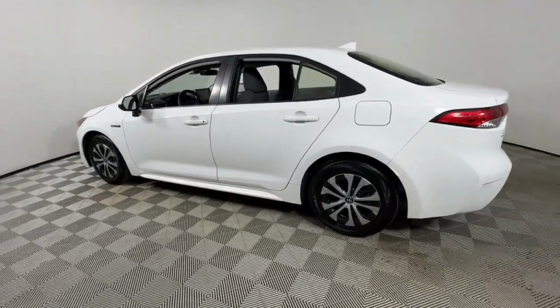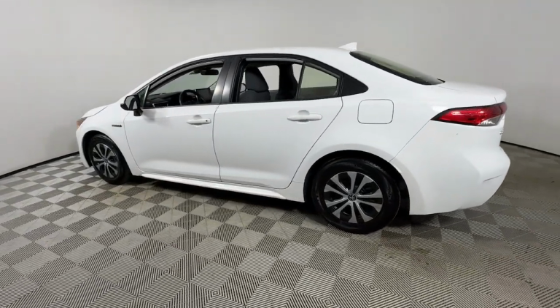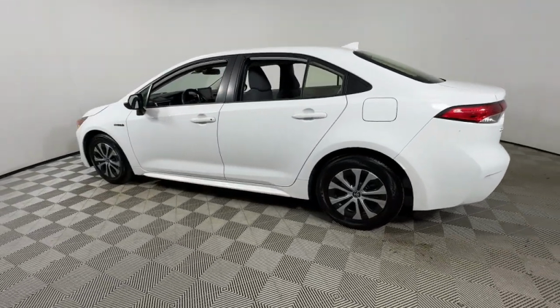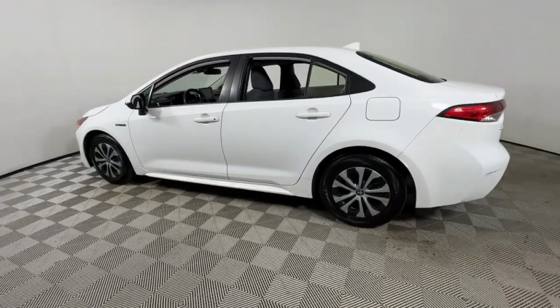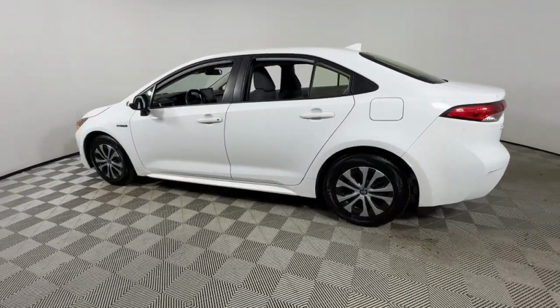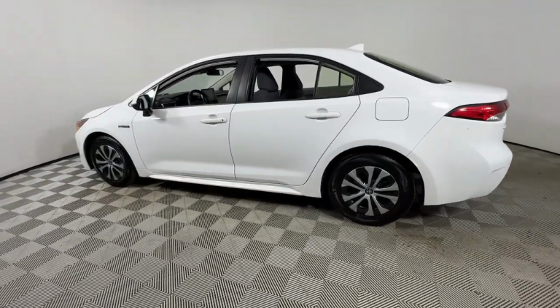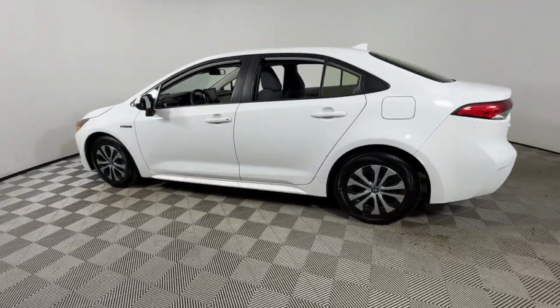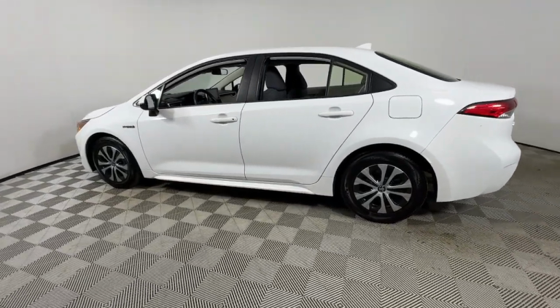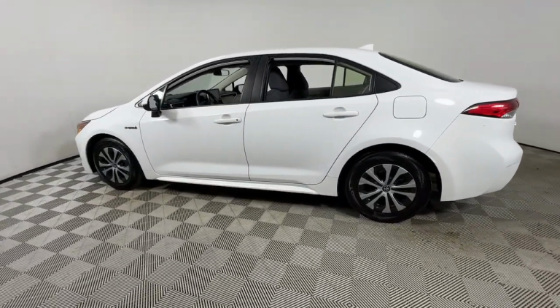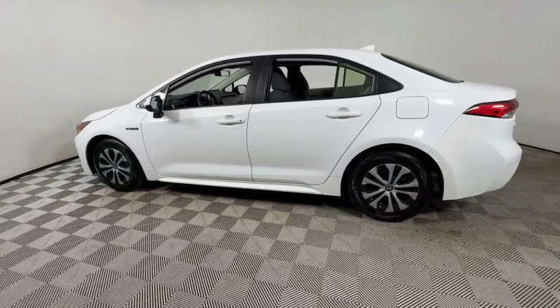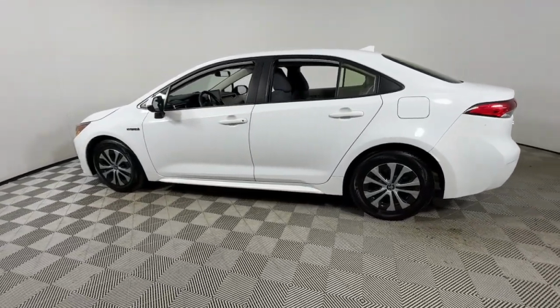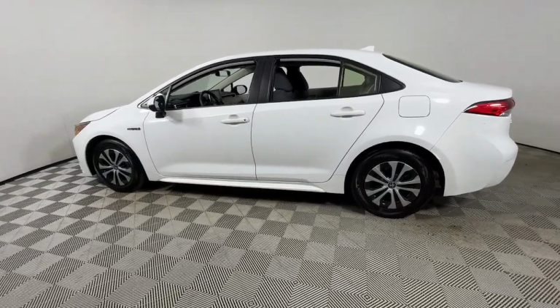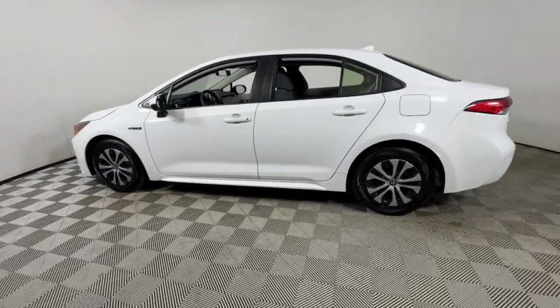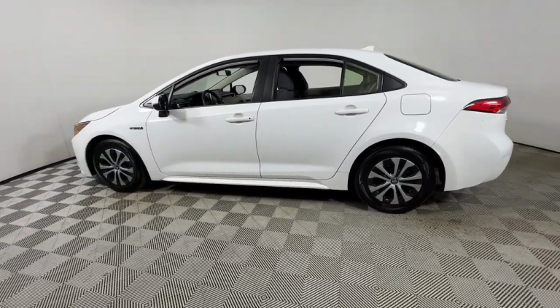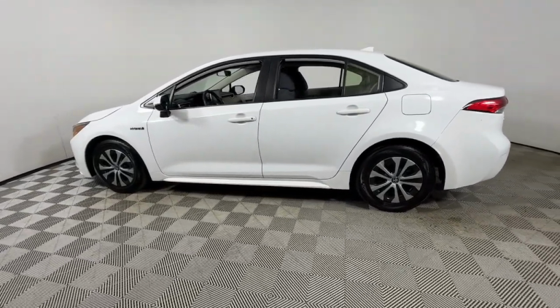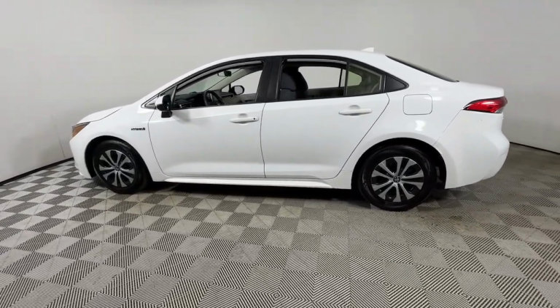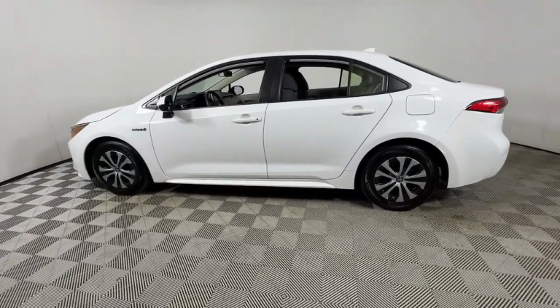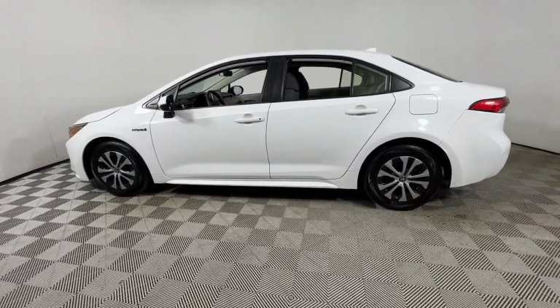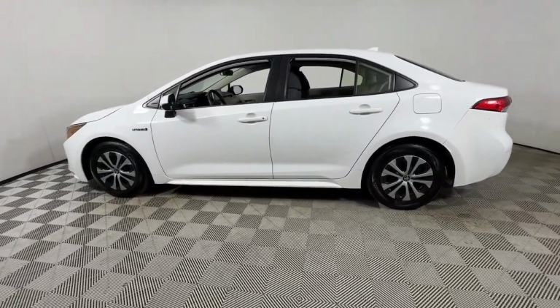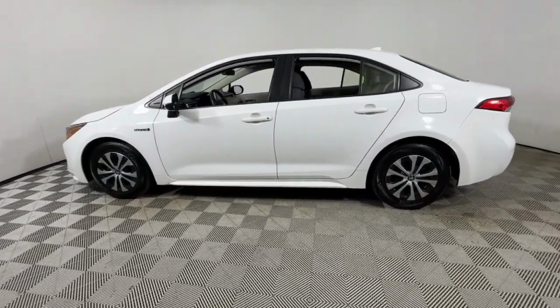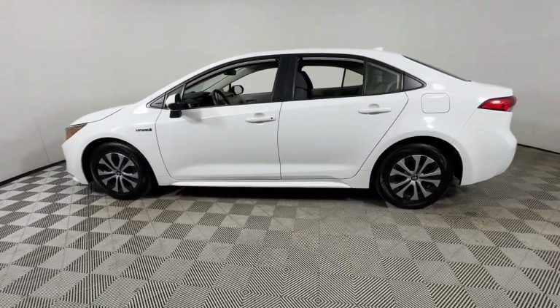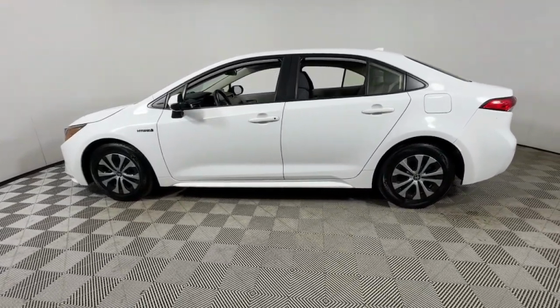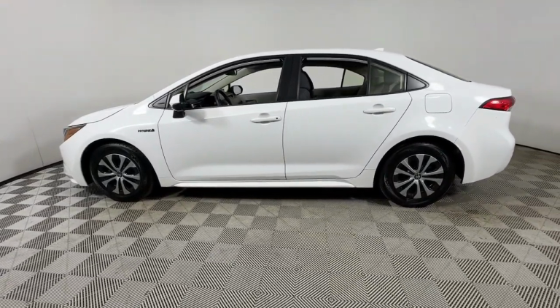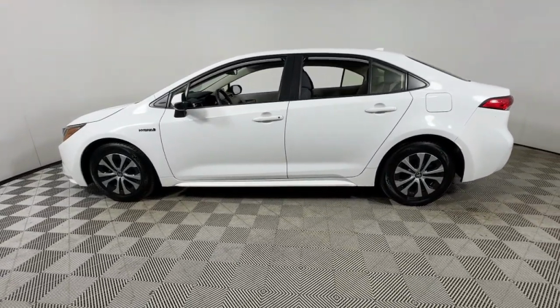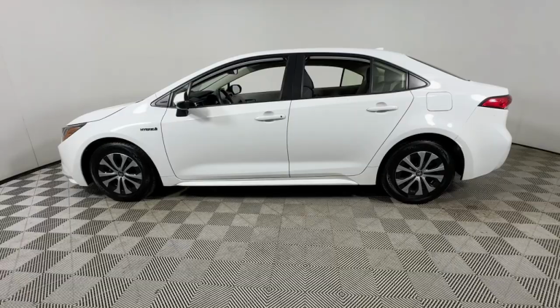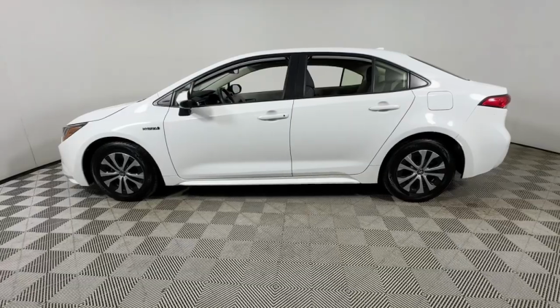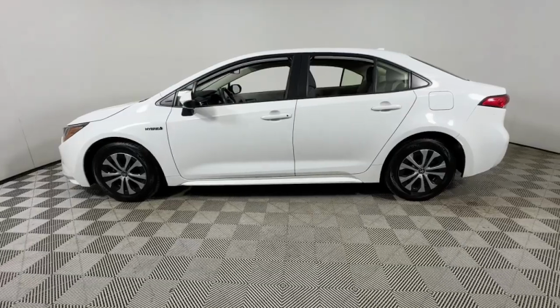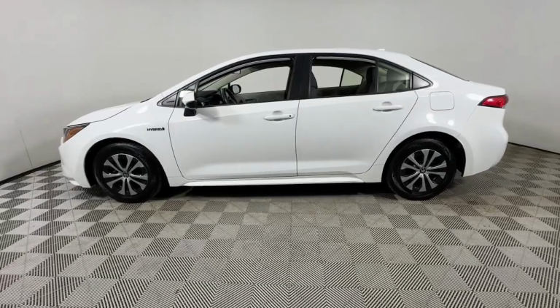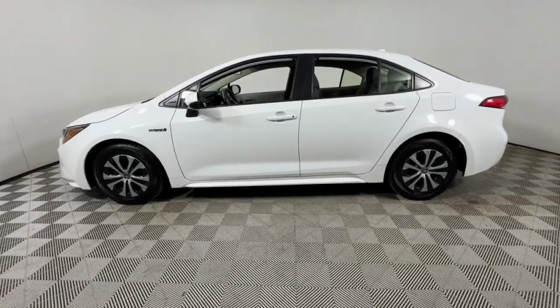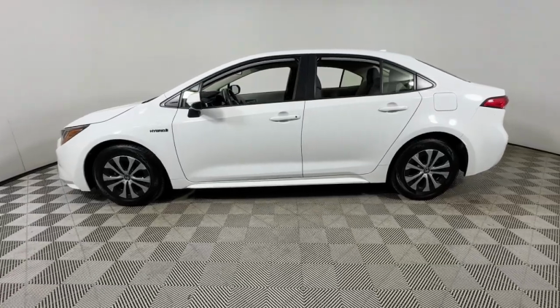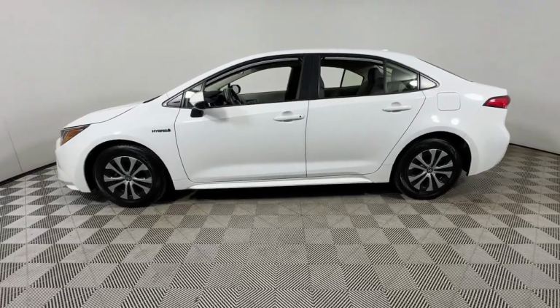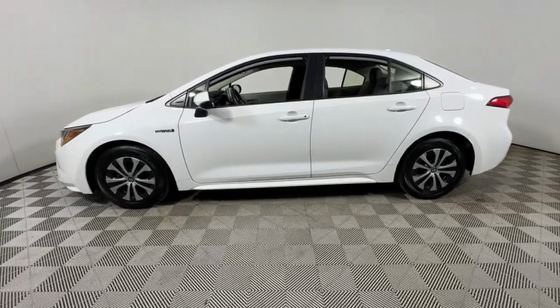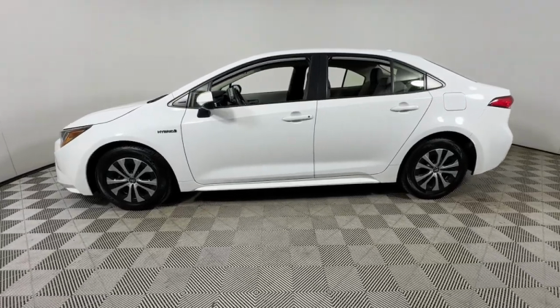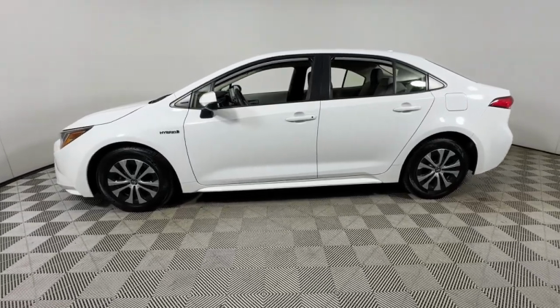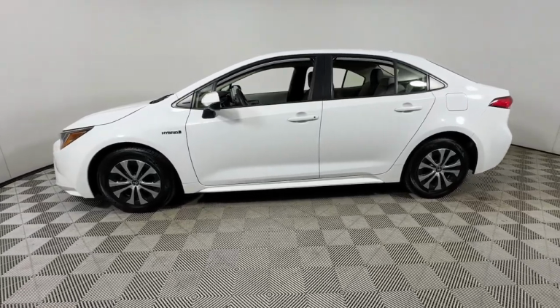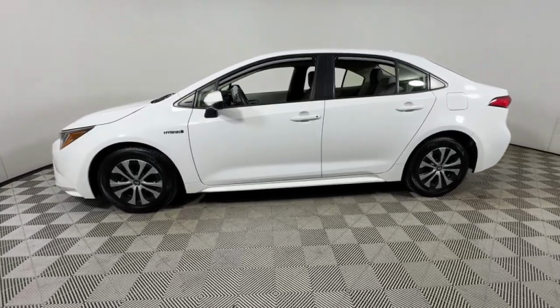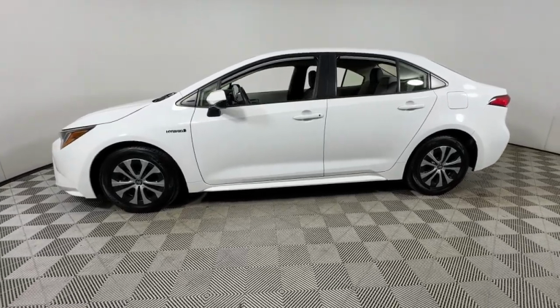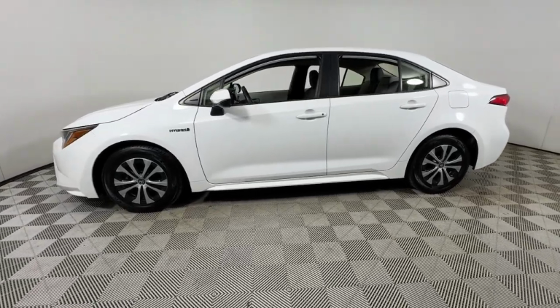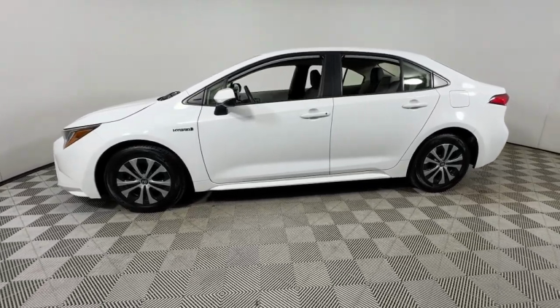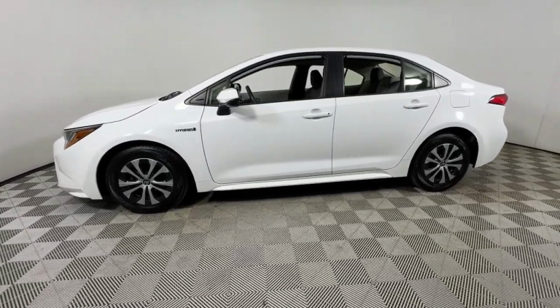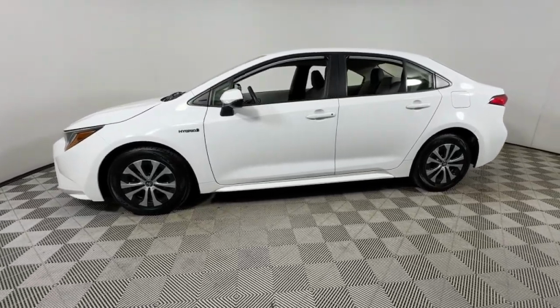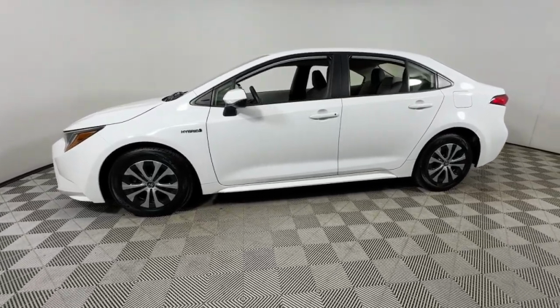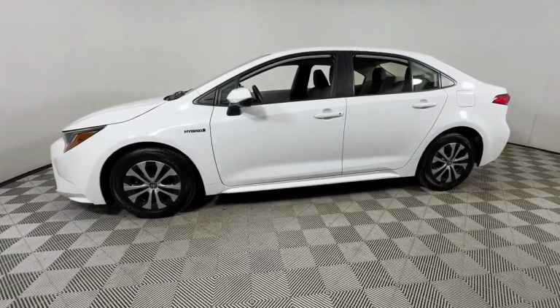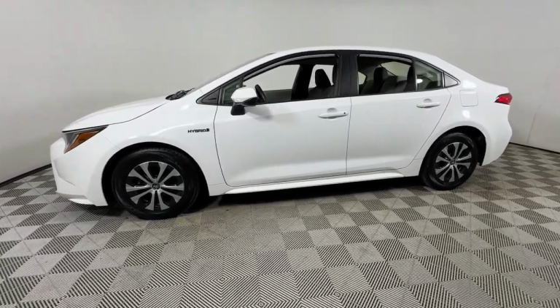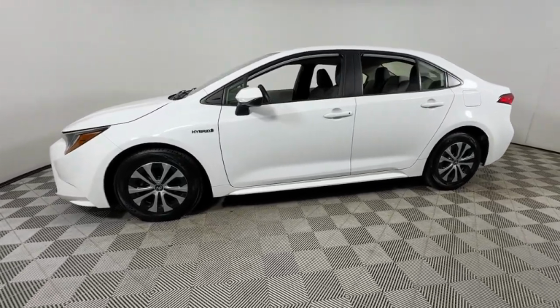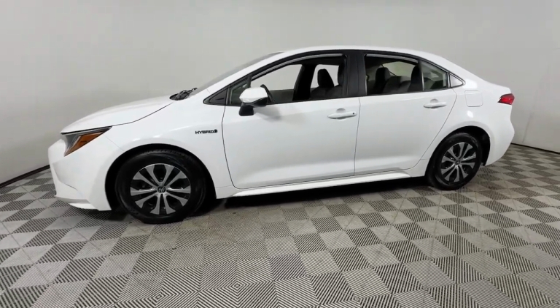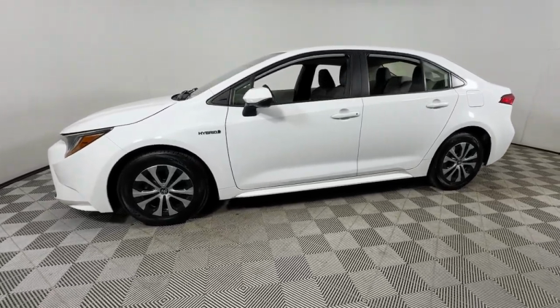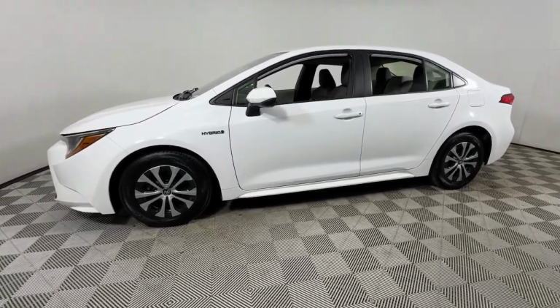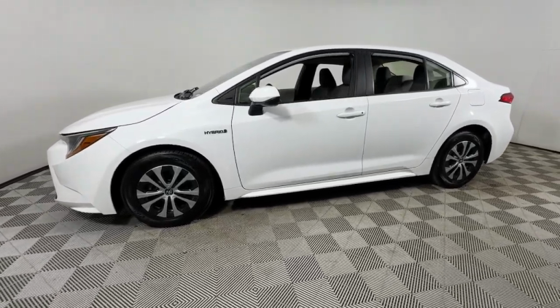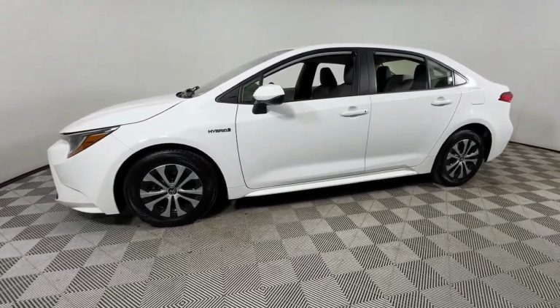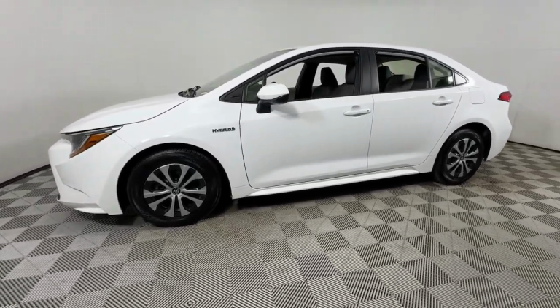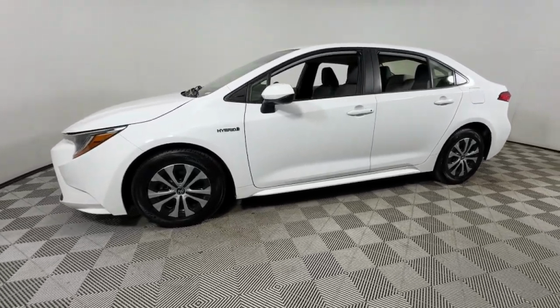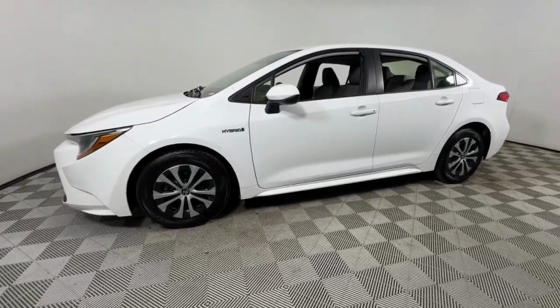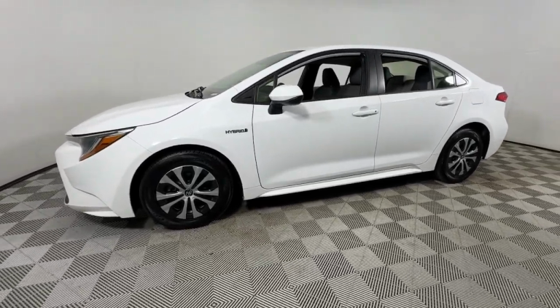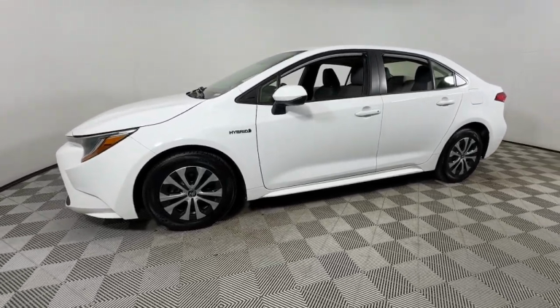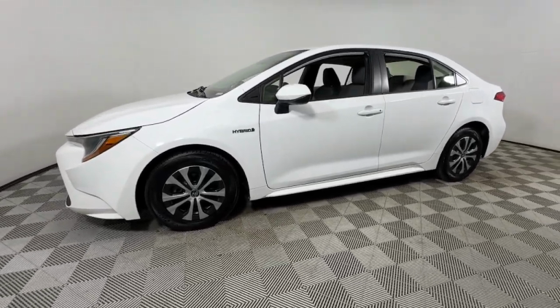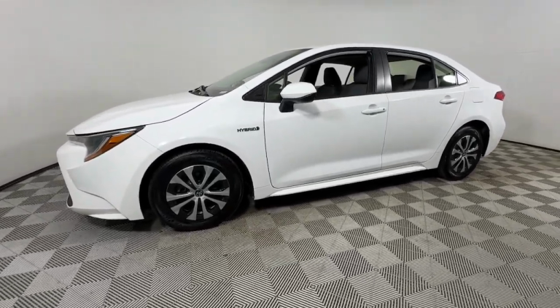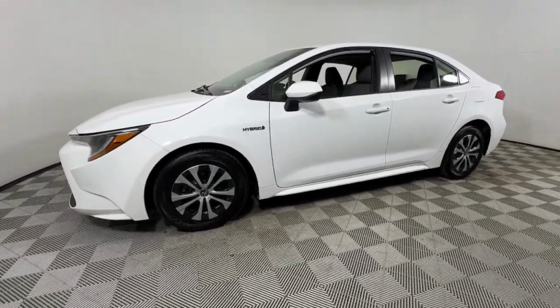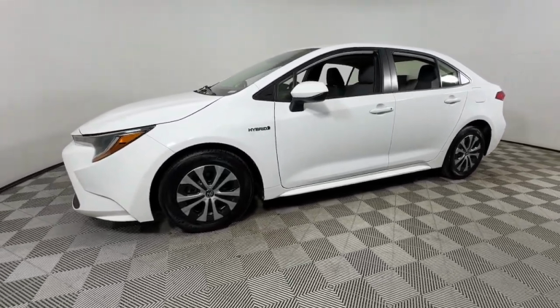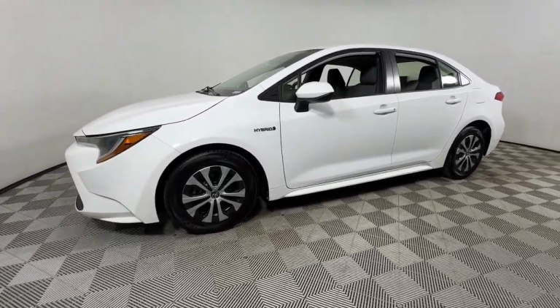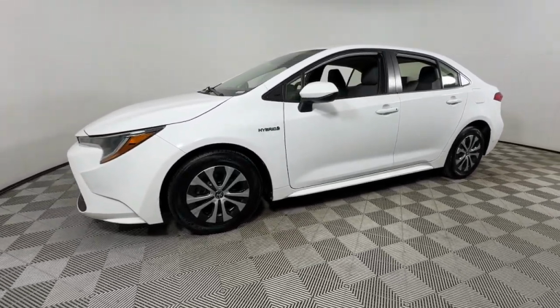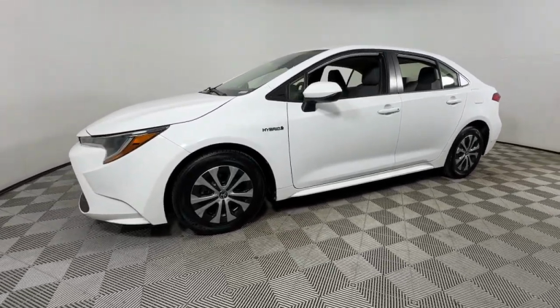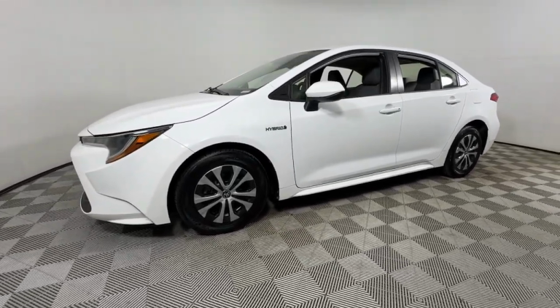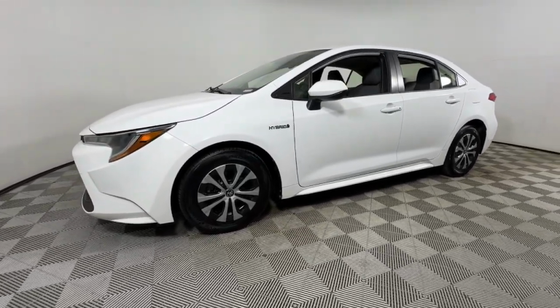Choose fun without sacrificing efficiency. This Corolla Hybrid is waiting to take you wherever the future leads, and our team will make the journey easy.